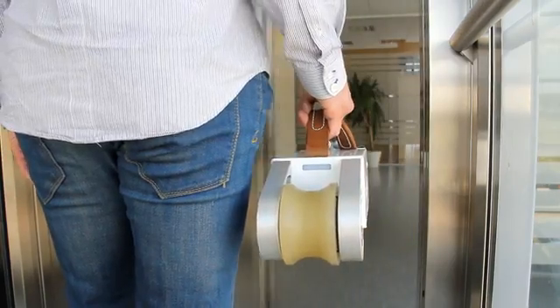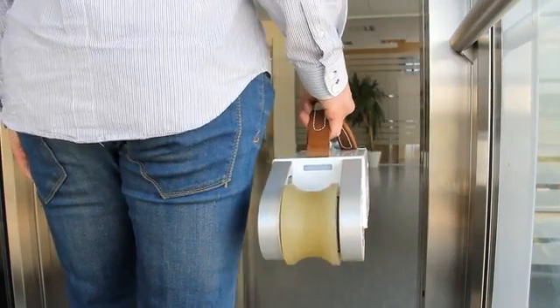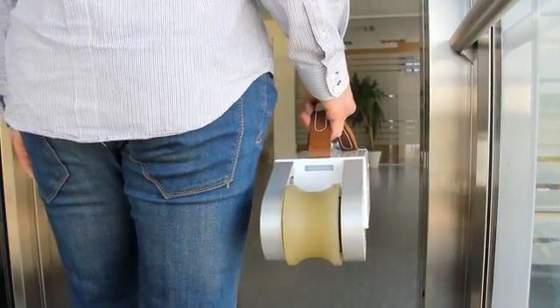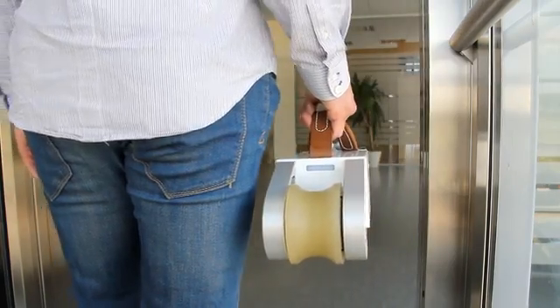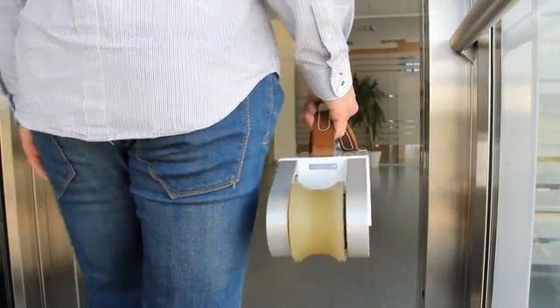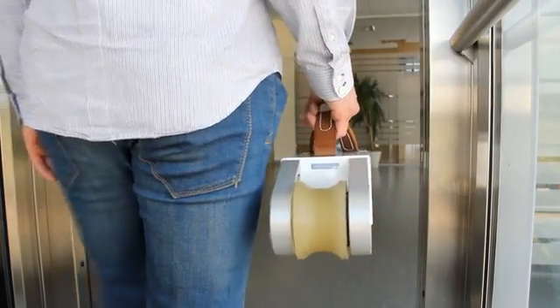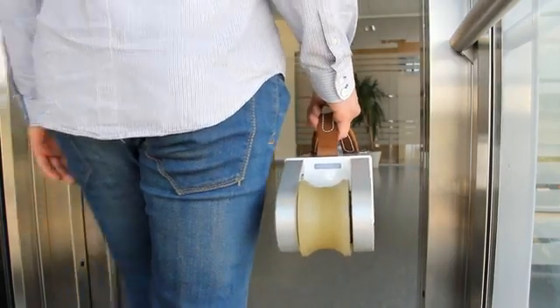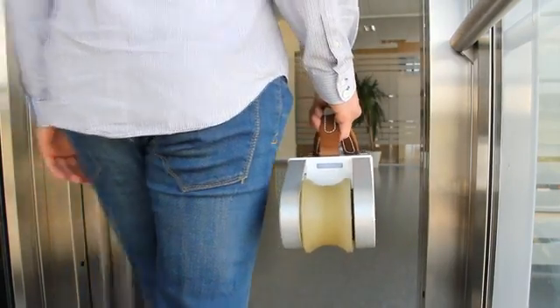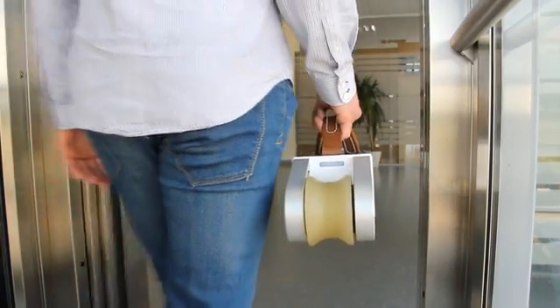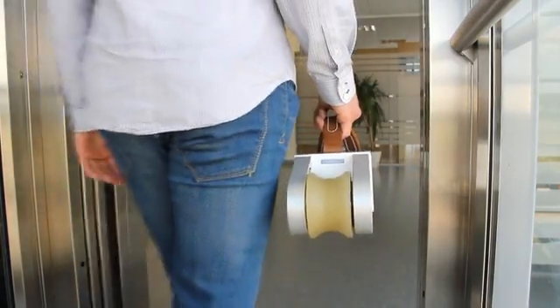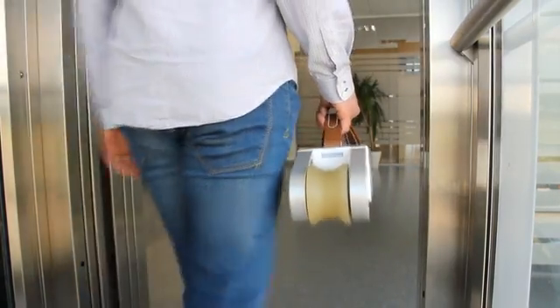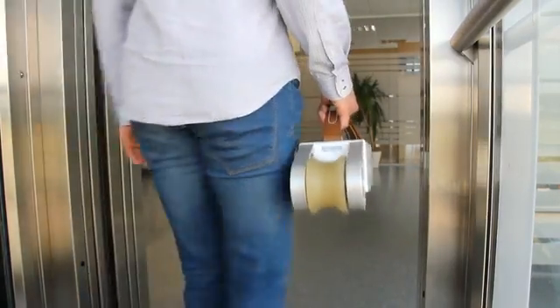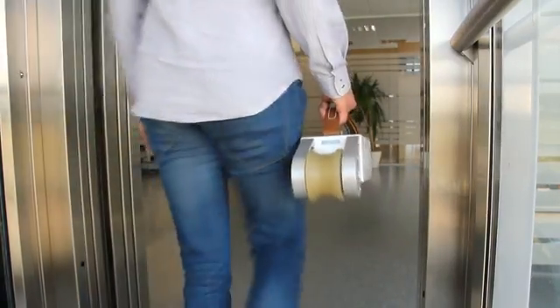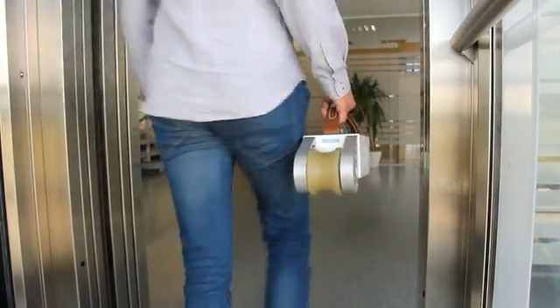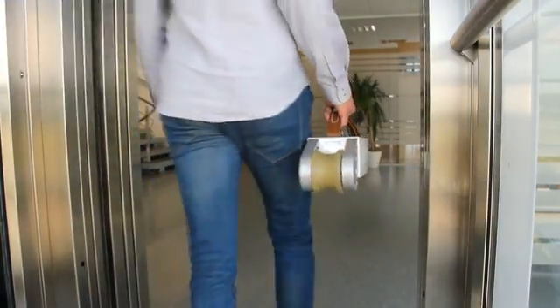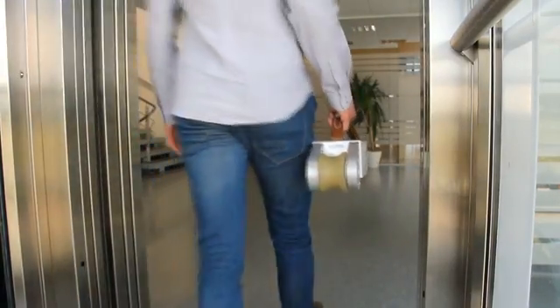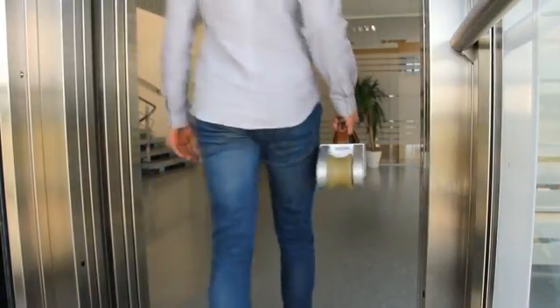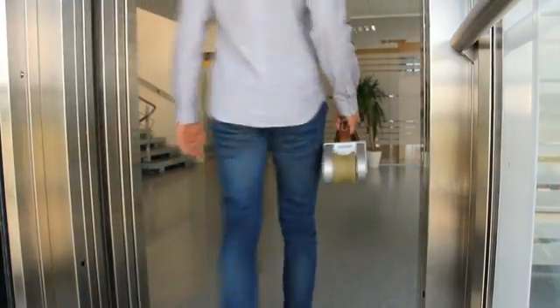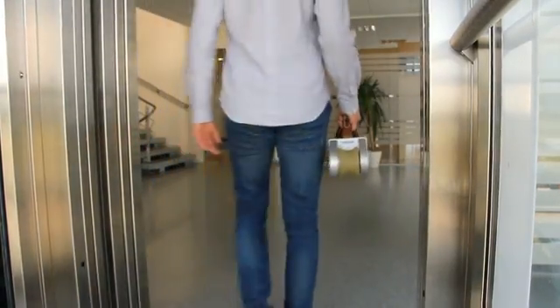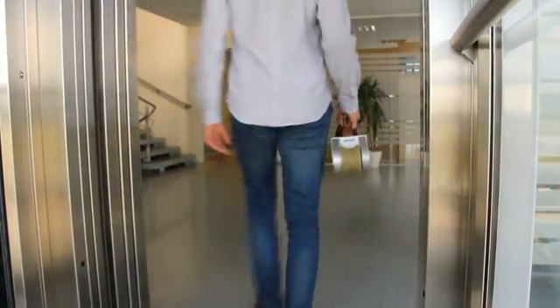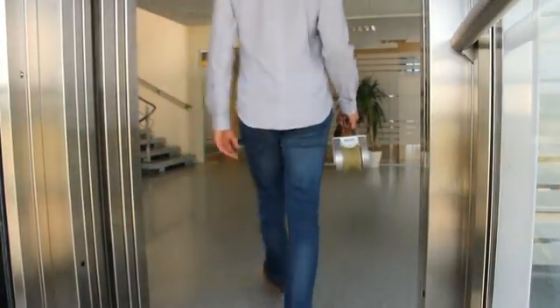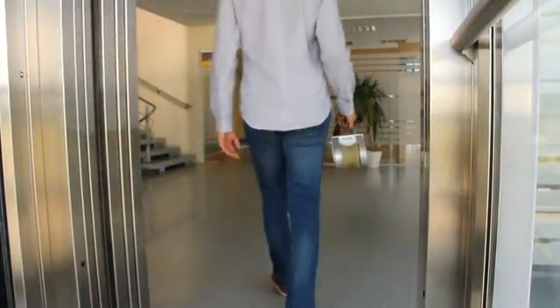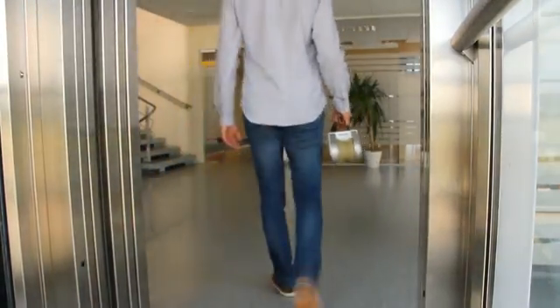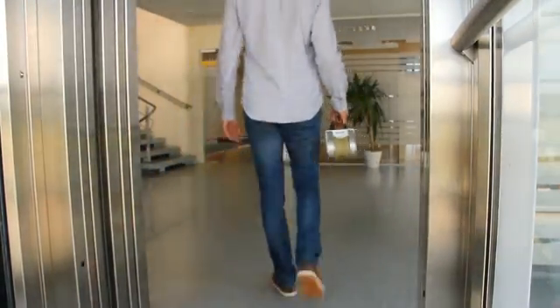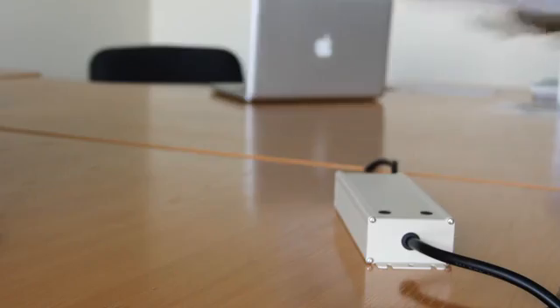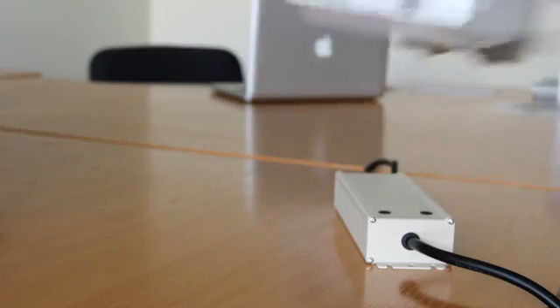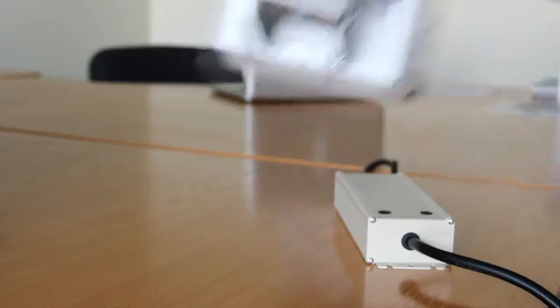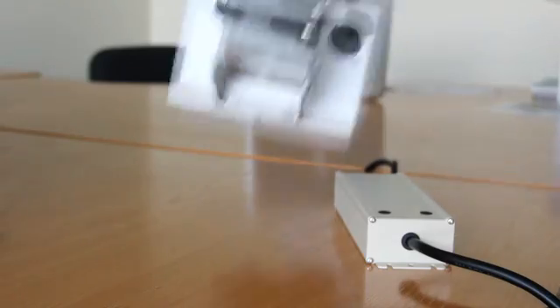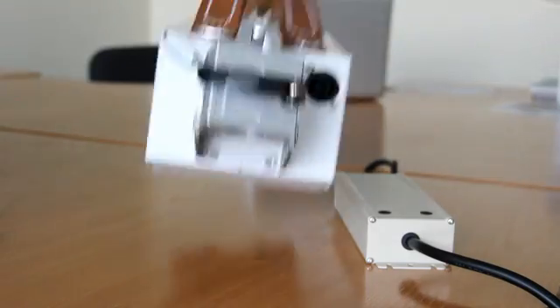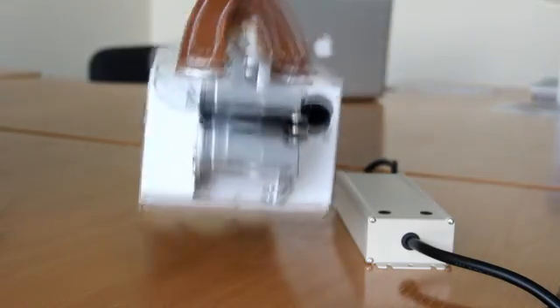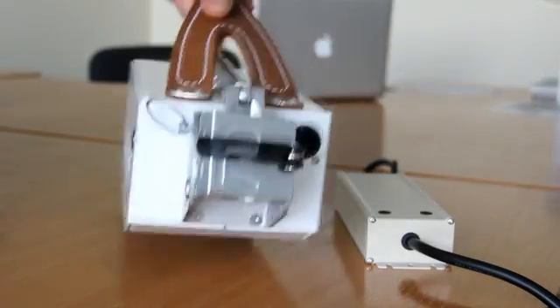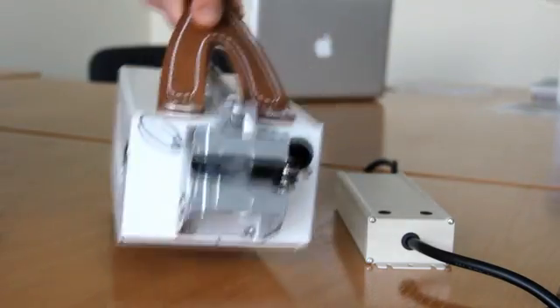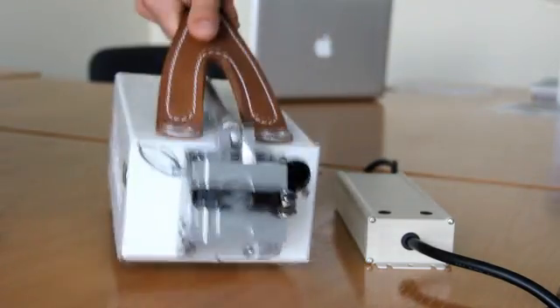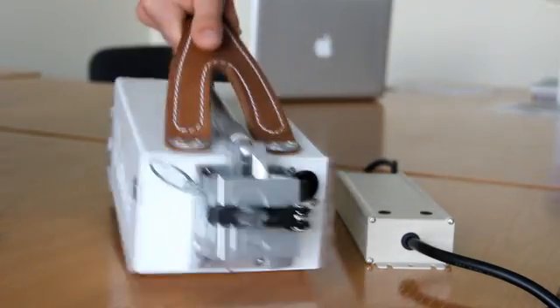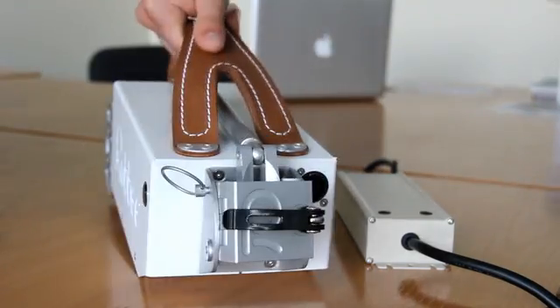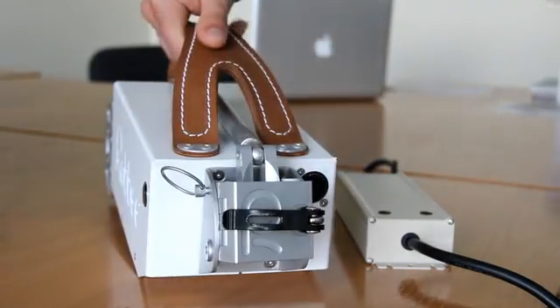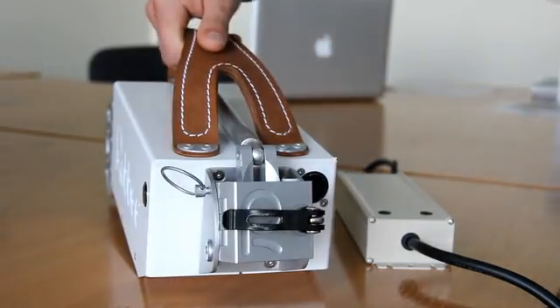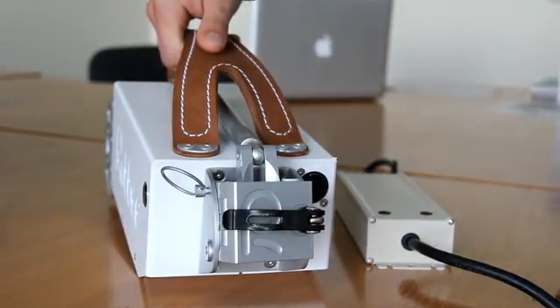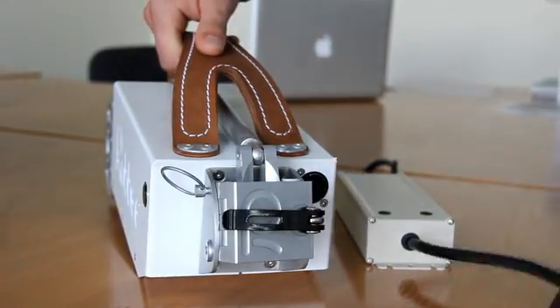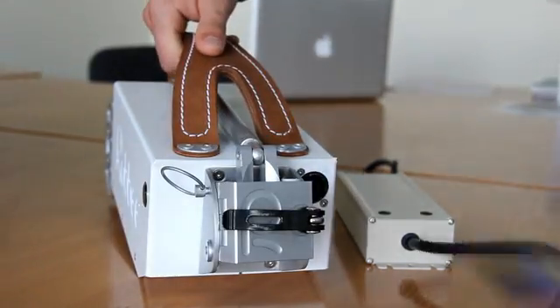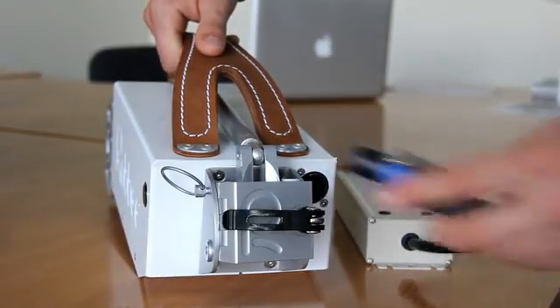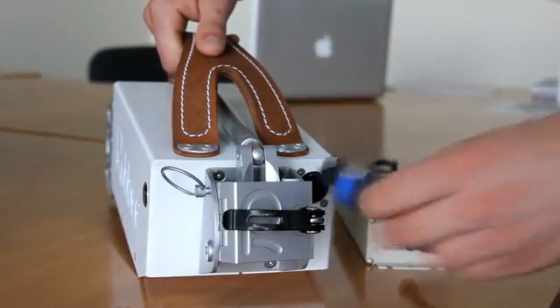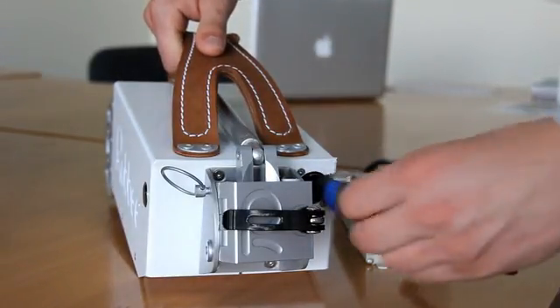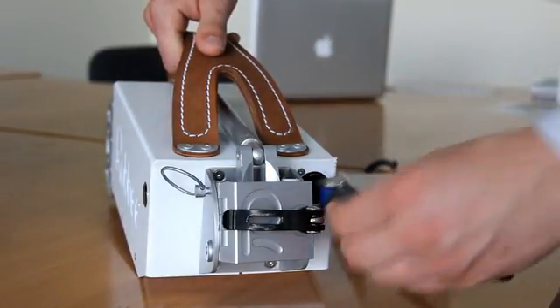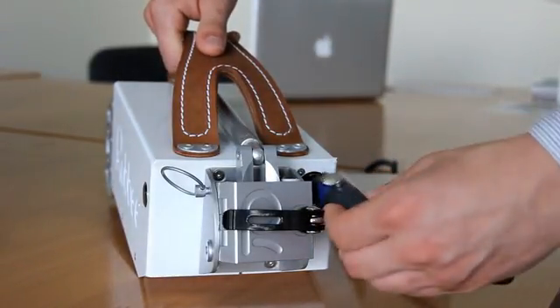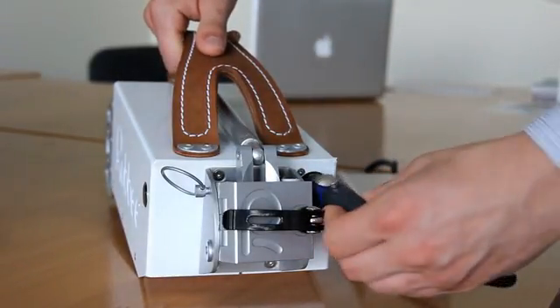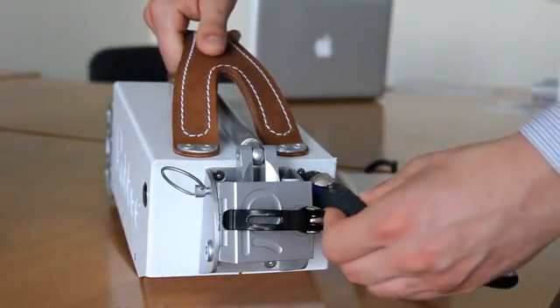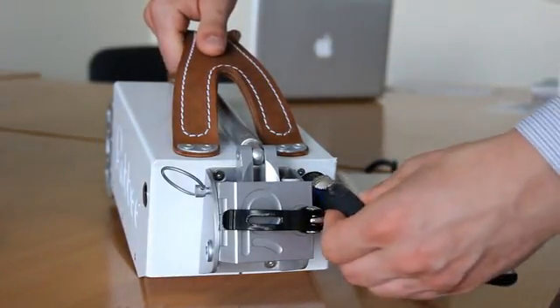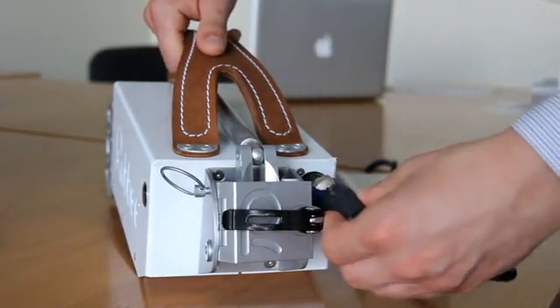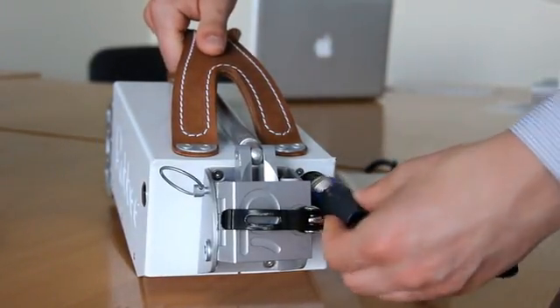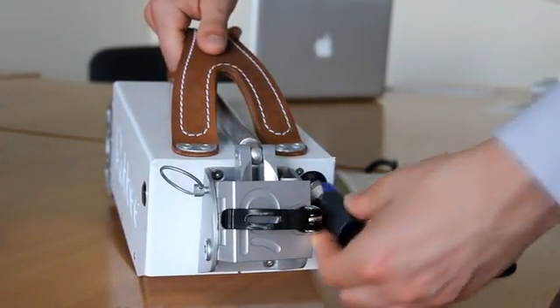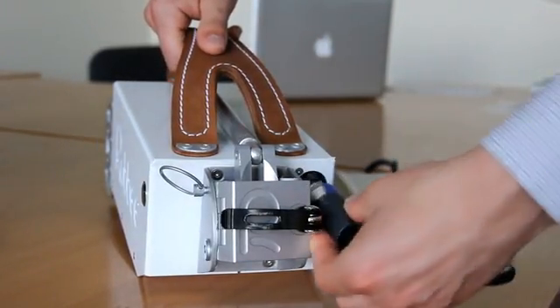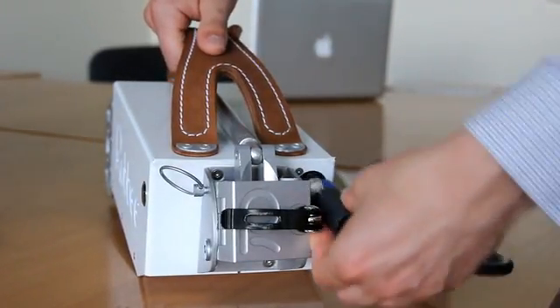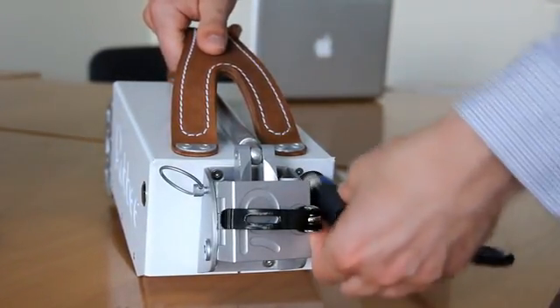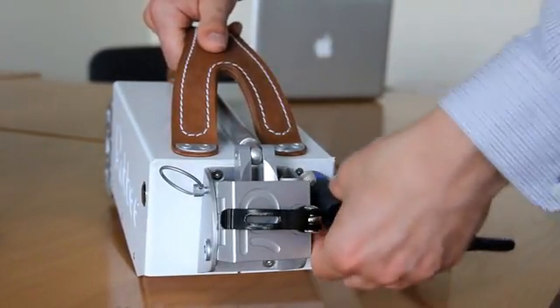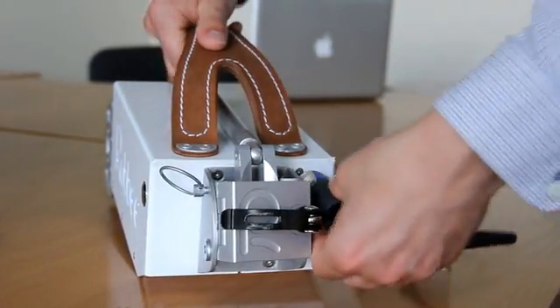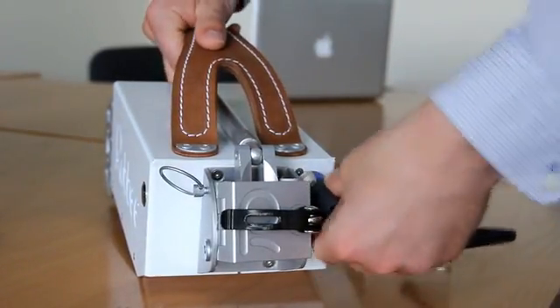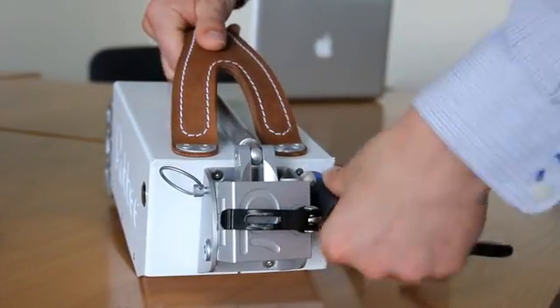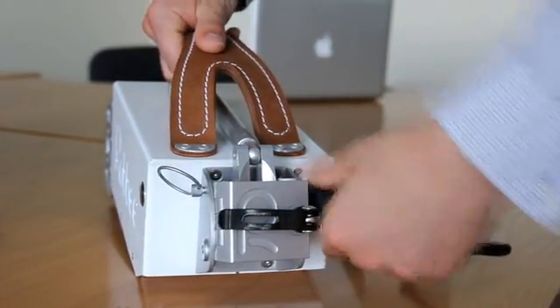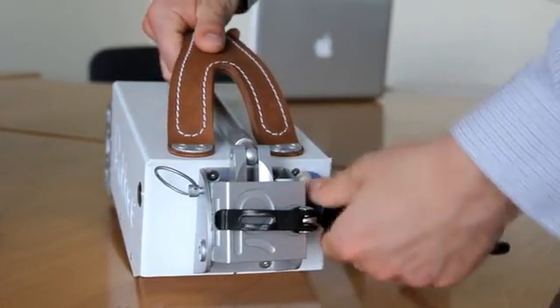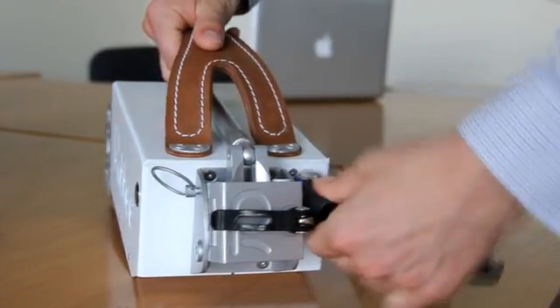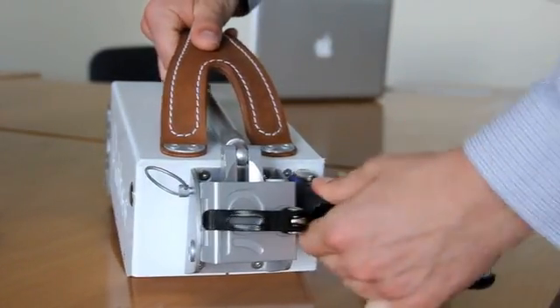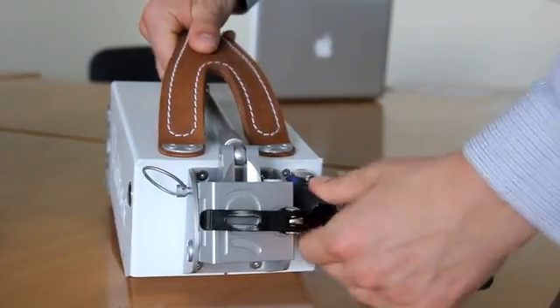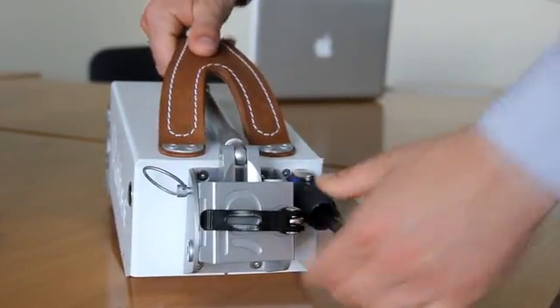25 km of range, 25 km per hour top speed, and a recharge time of 2 hours — all in a package weighing just over 6 kilos.